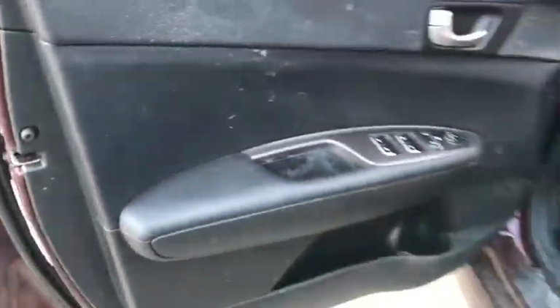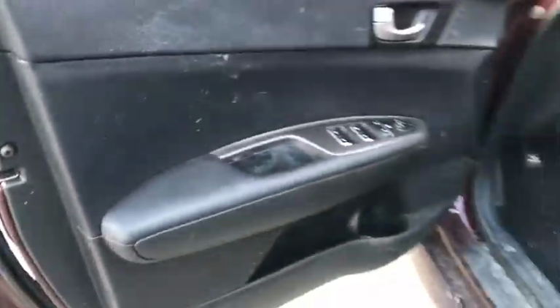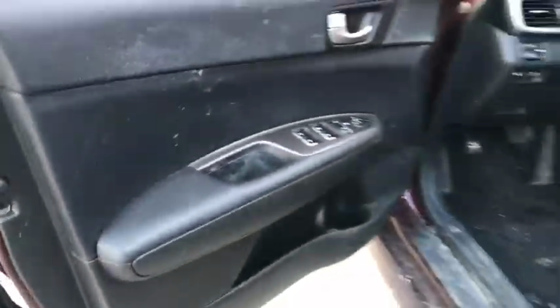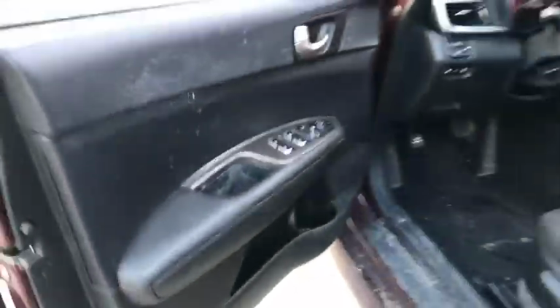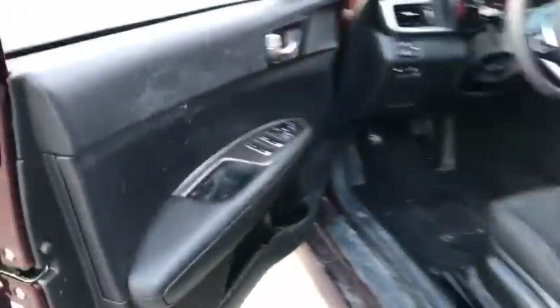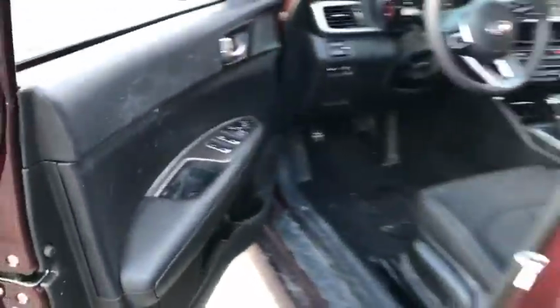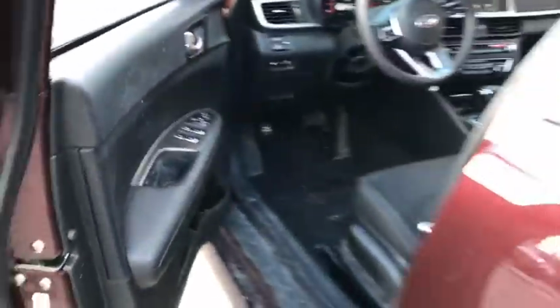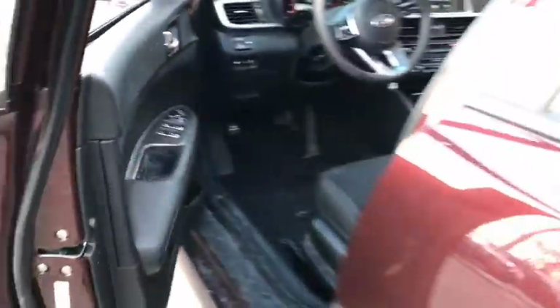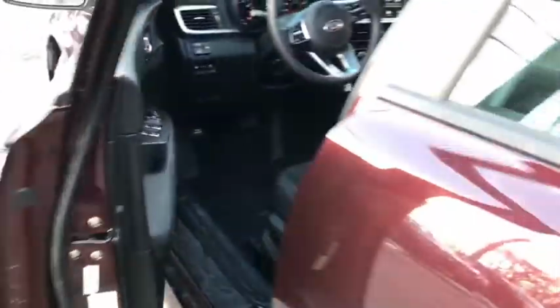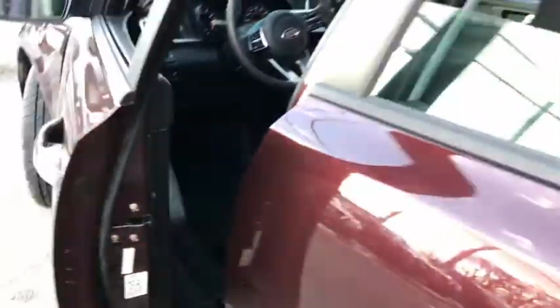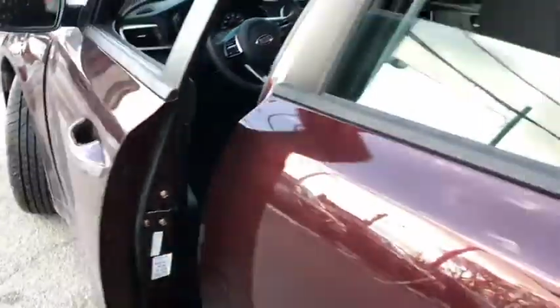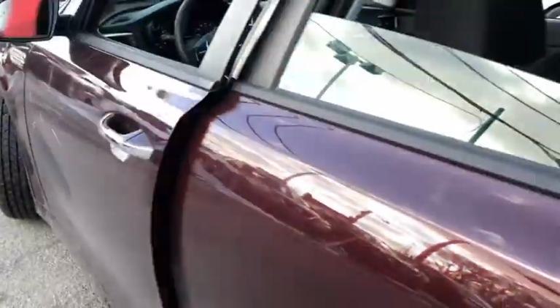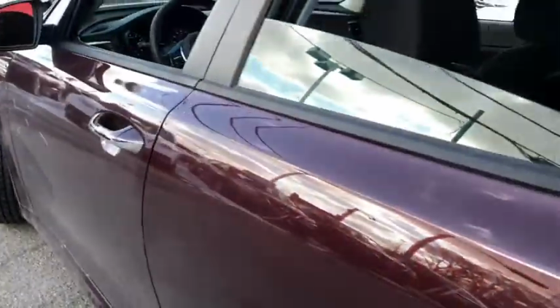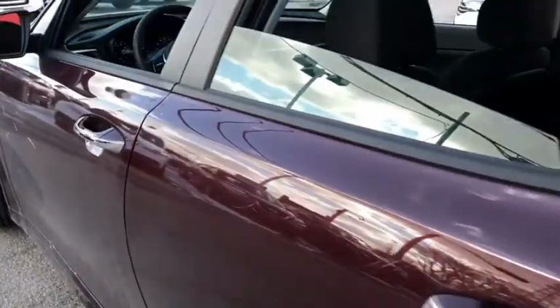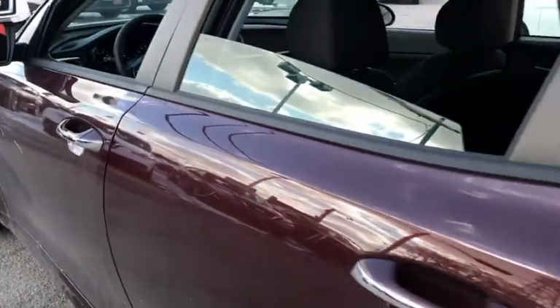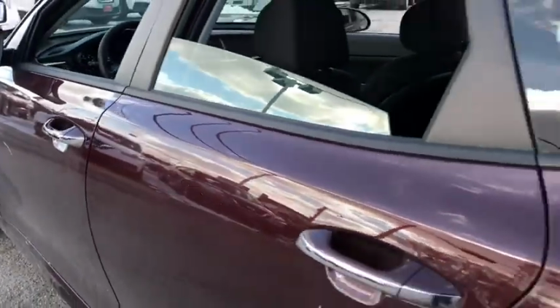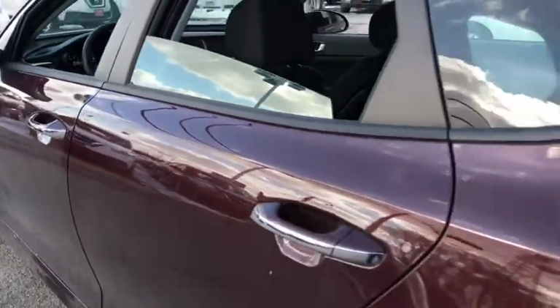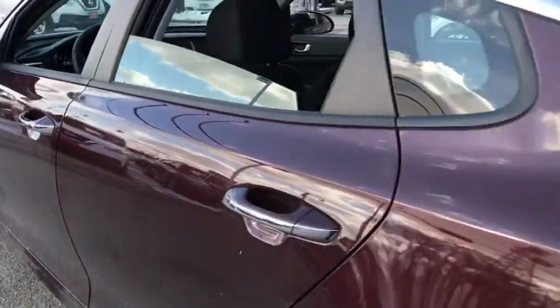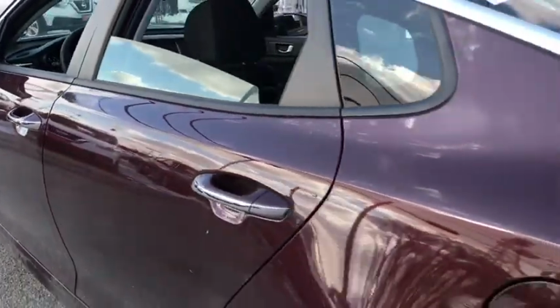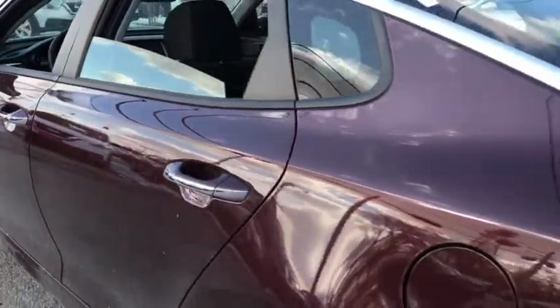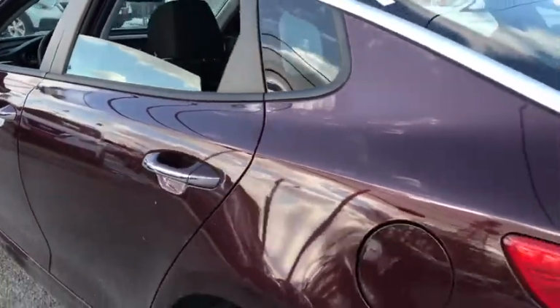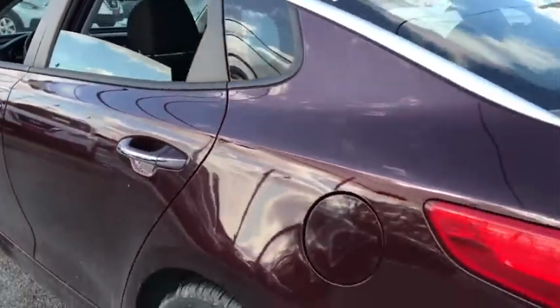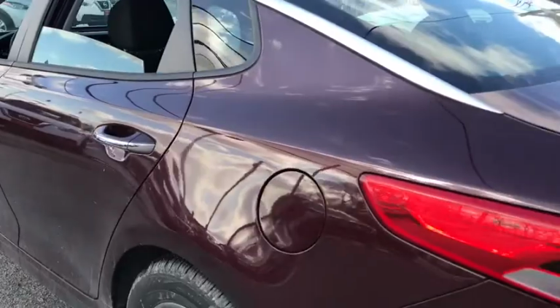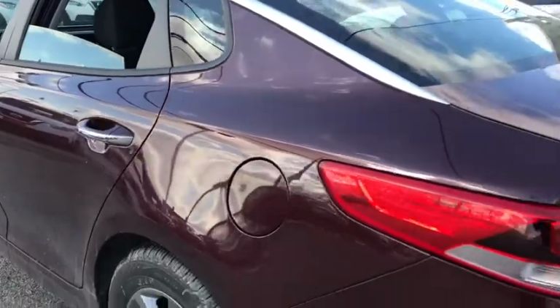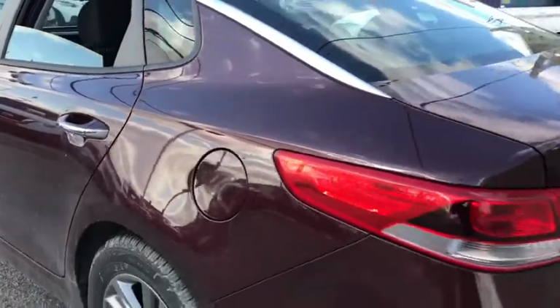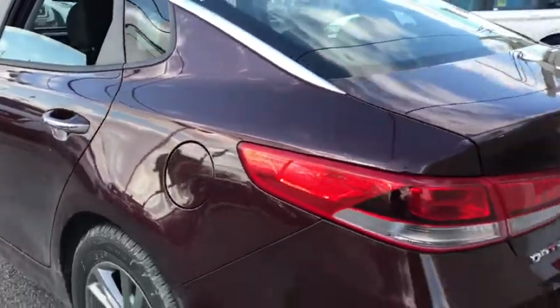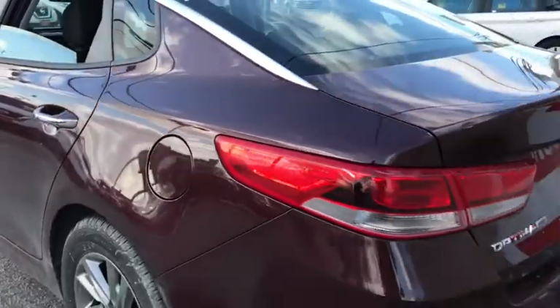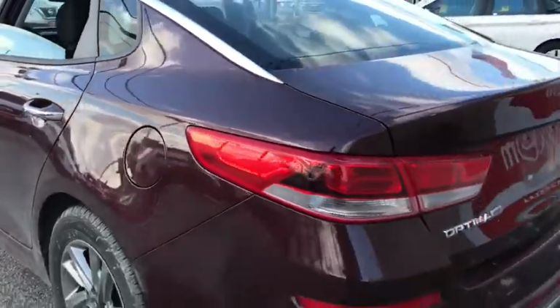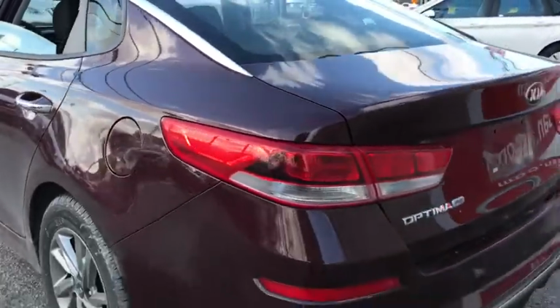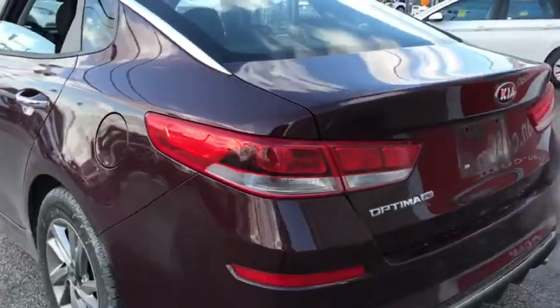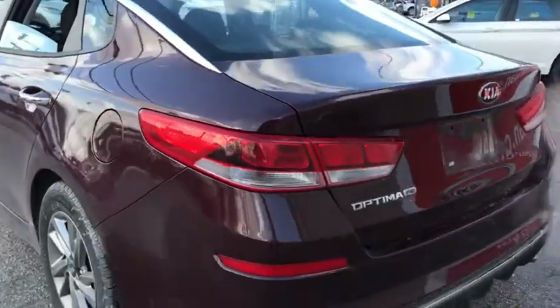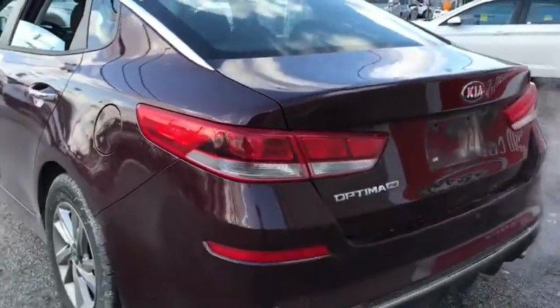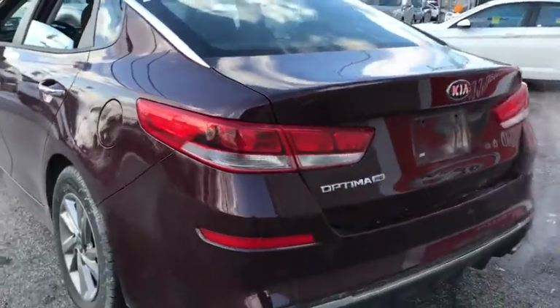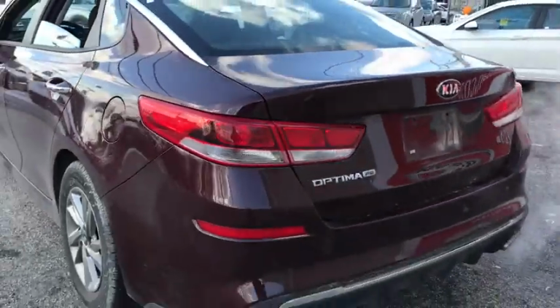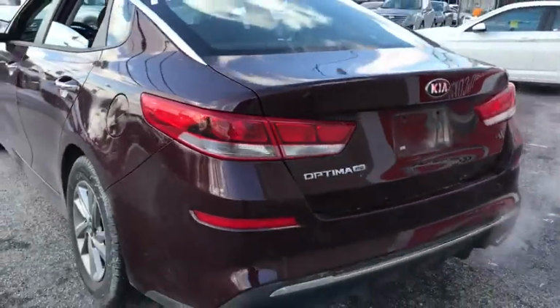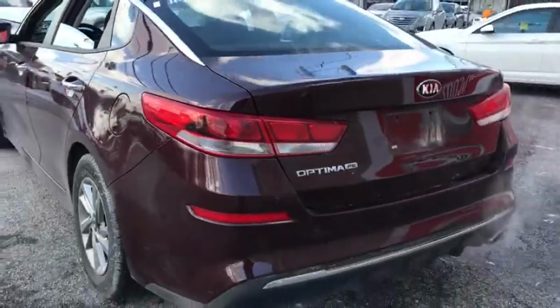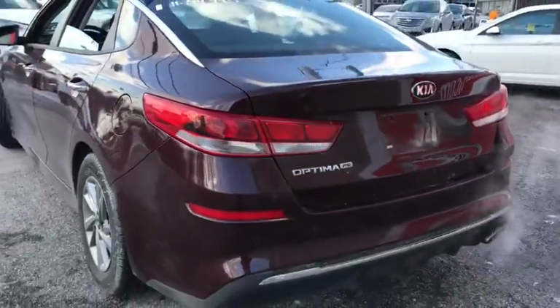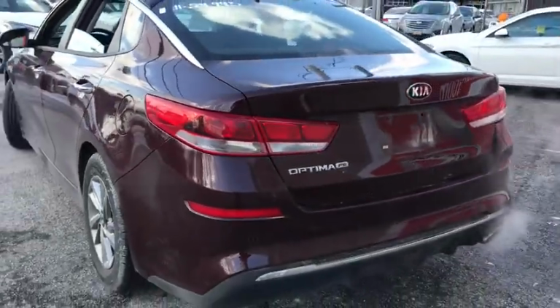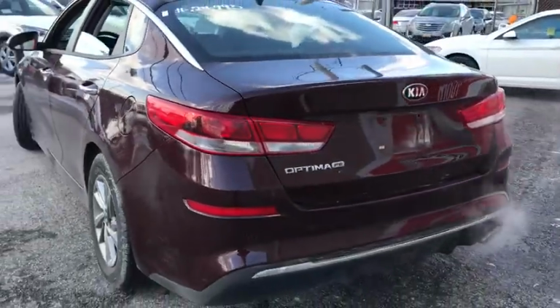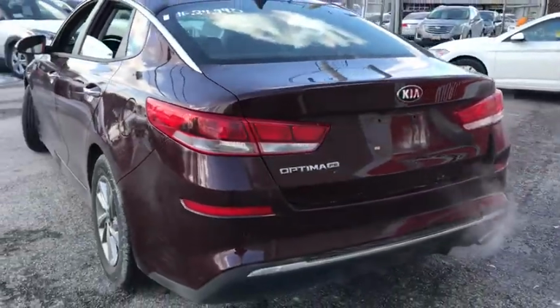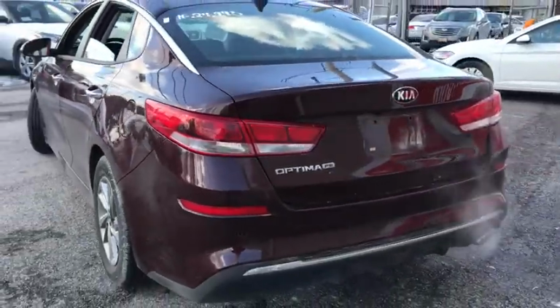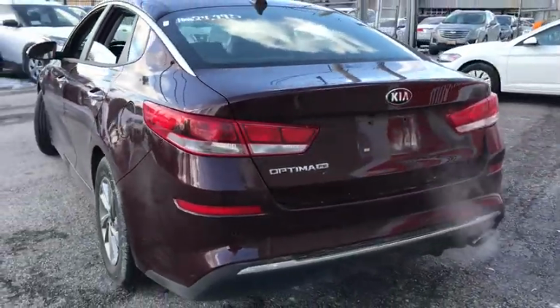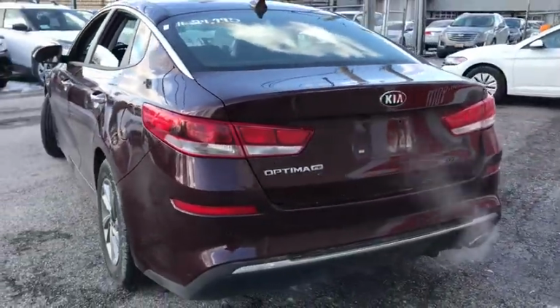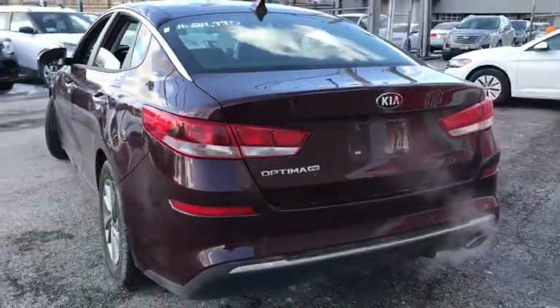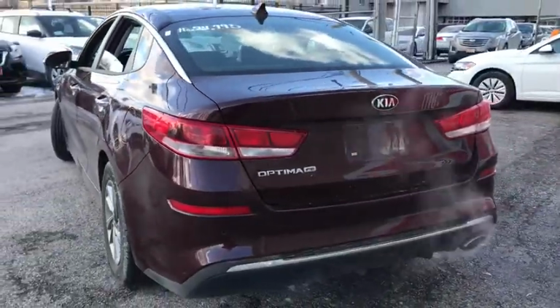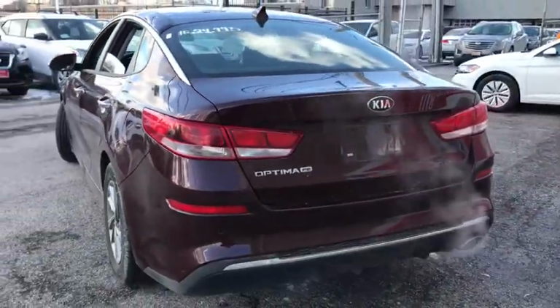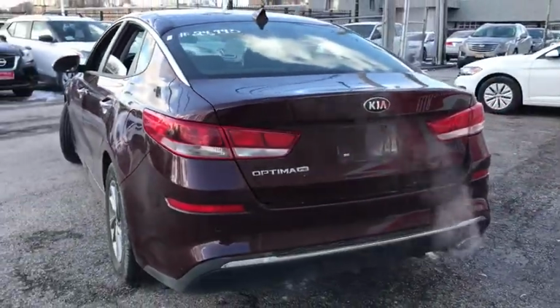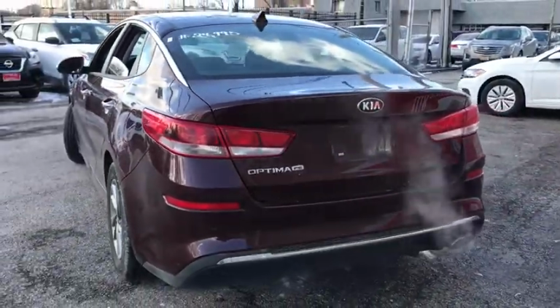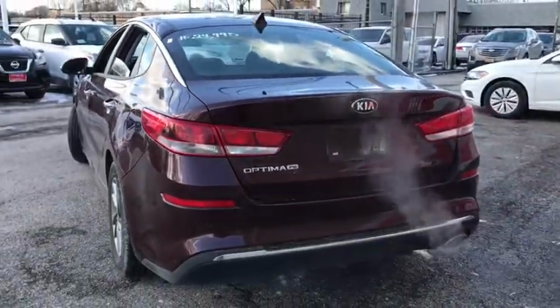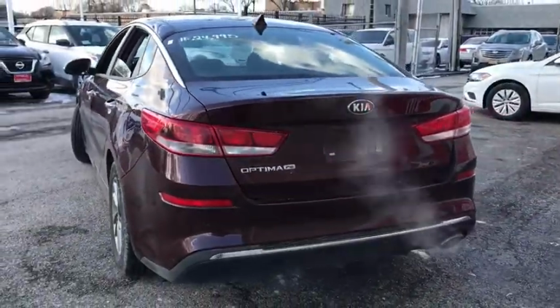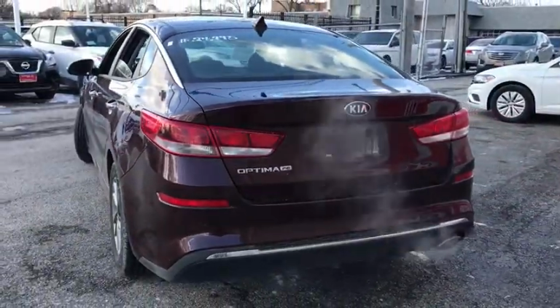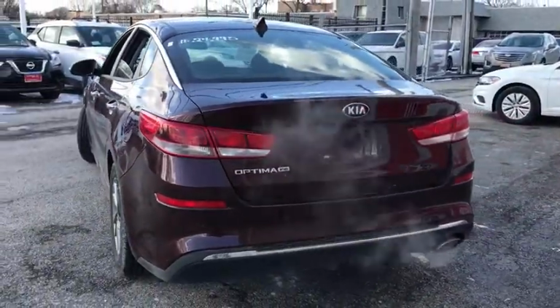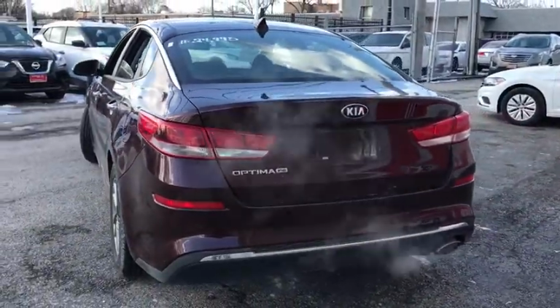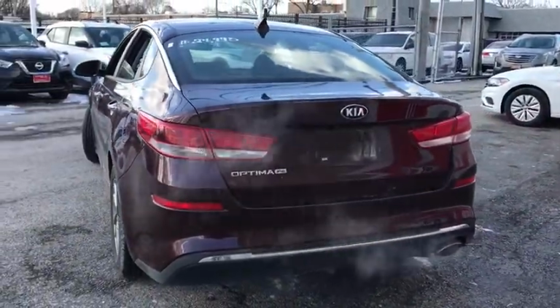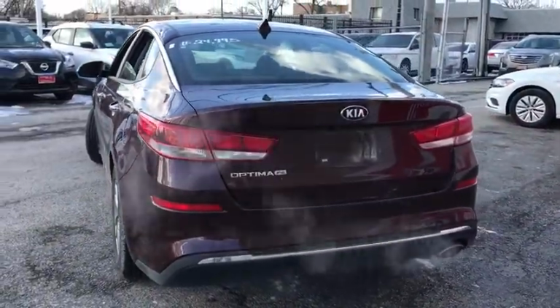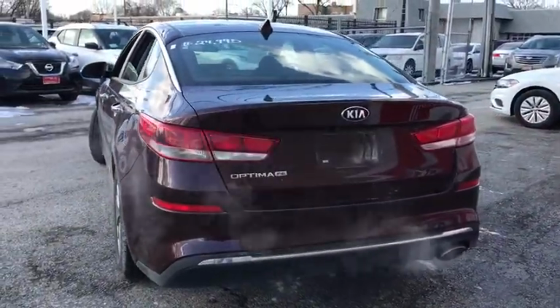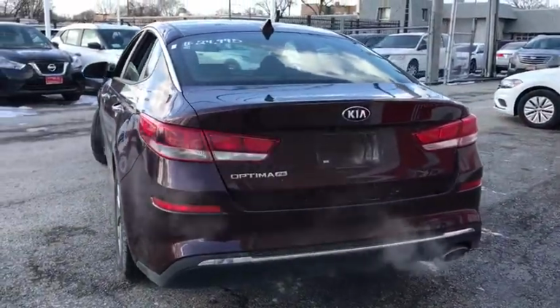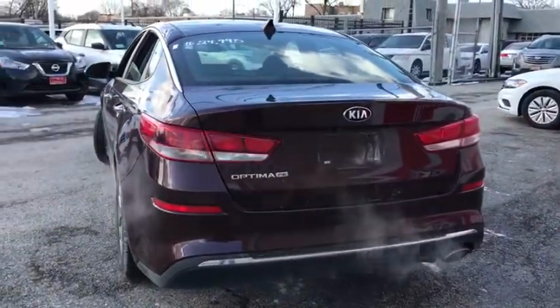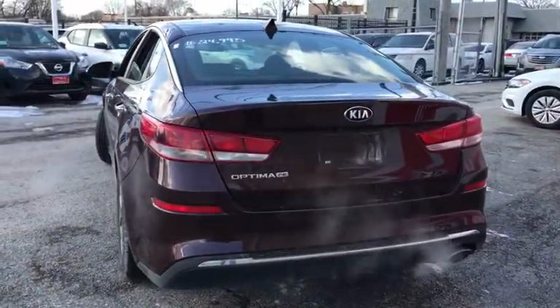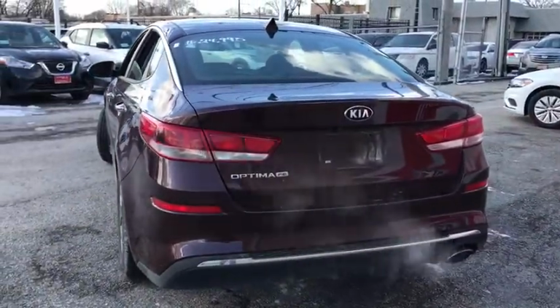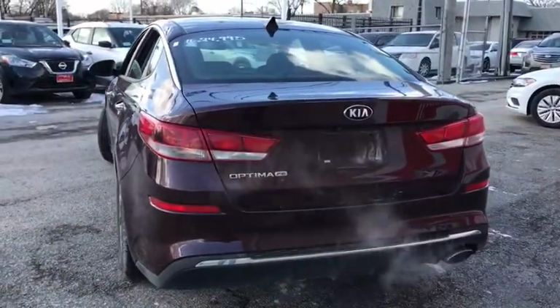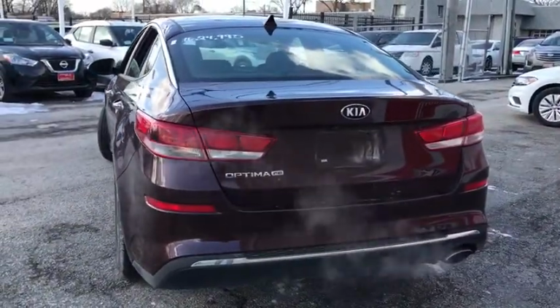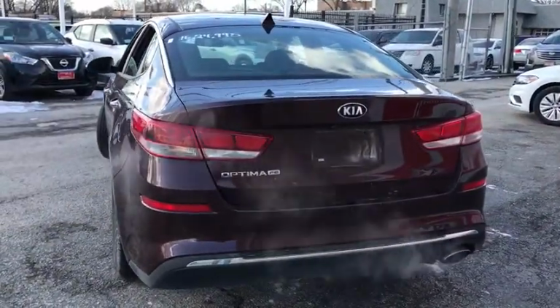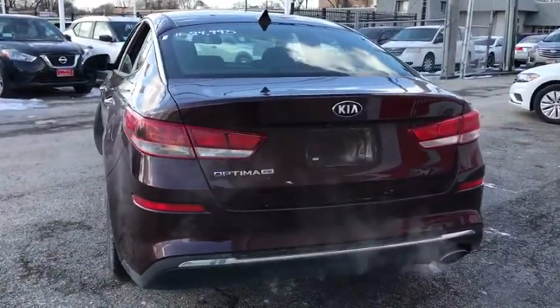Trip computer, rear window defroster, security system, brake assist, overhead console, remote keyless entry, tachometer.